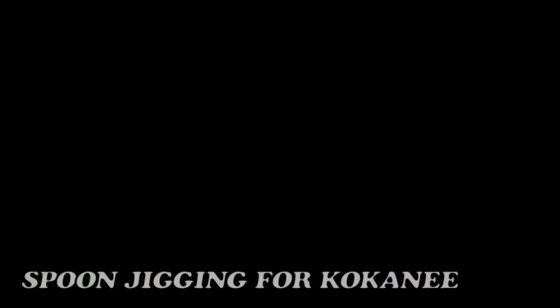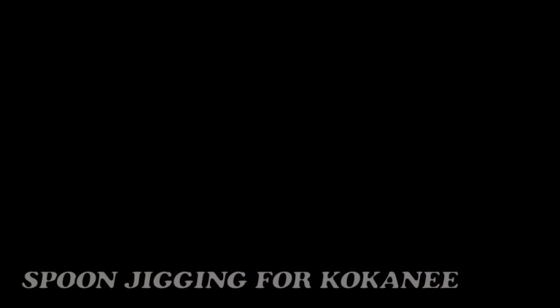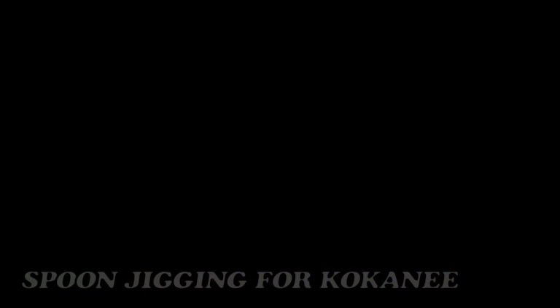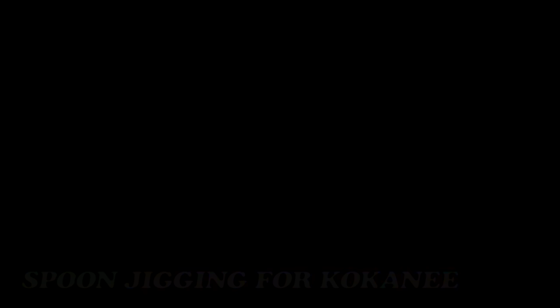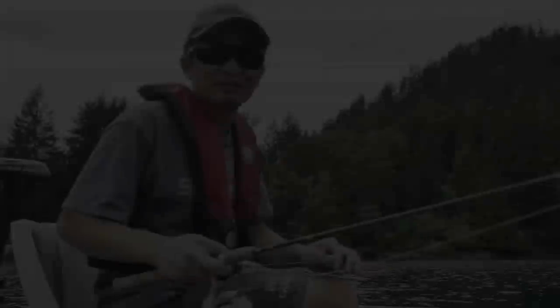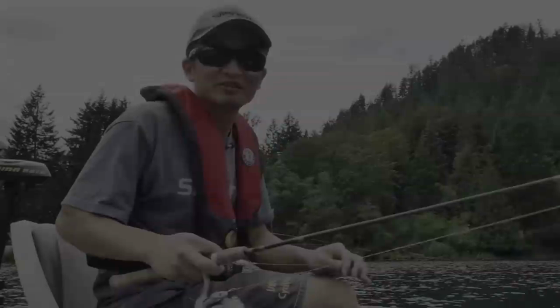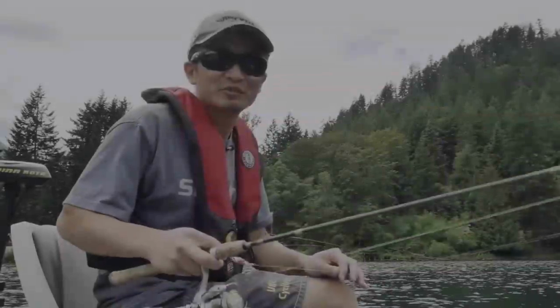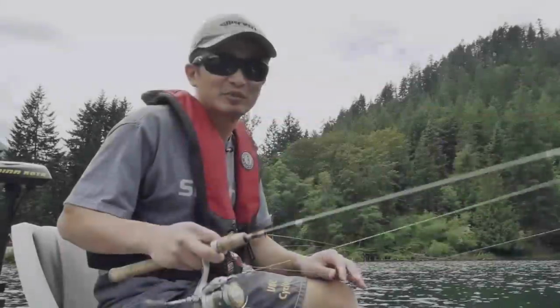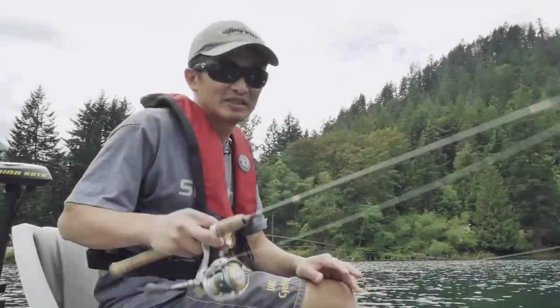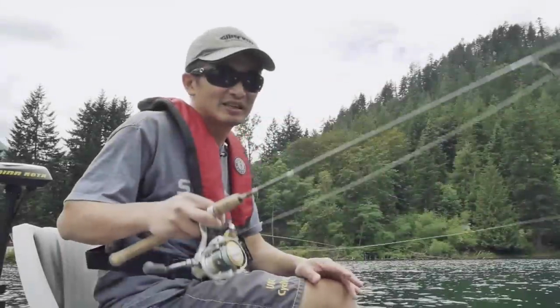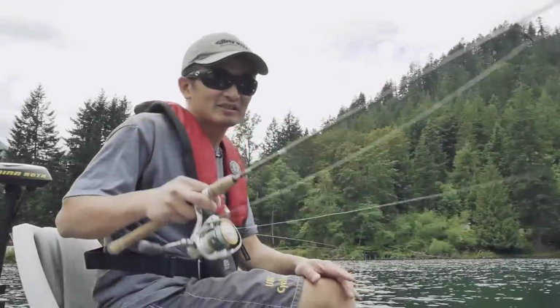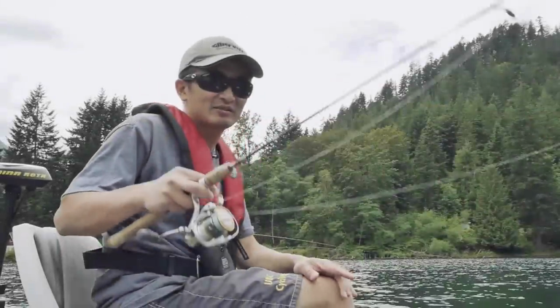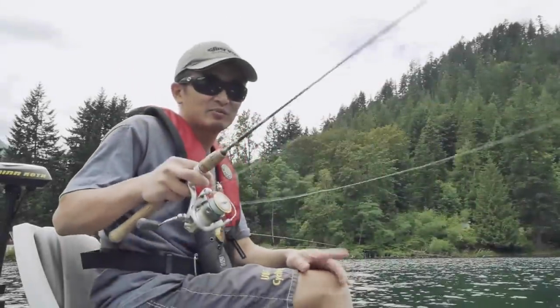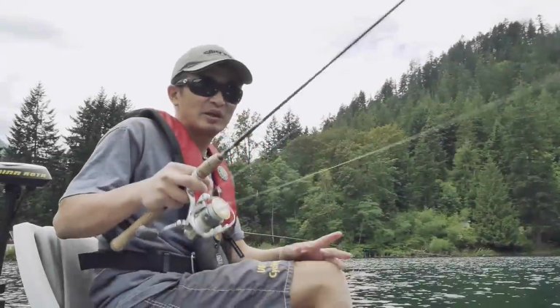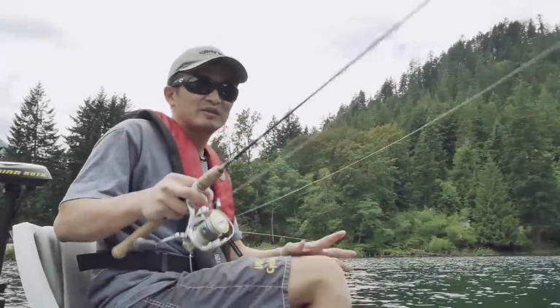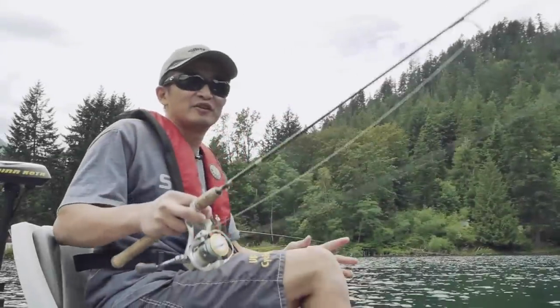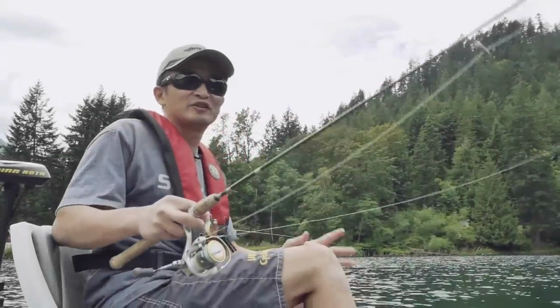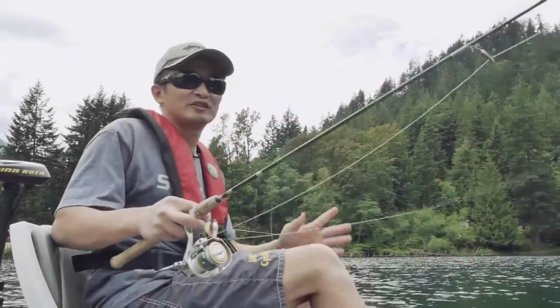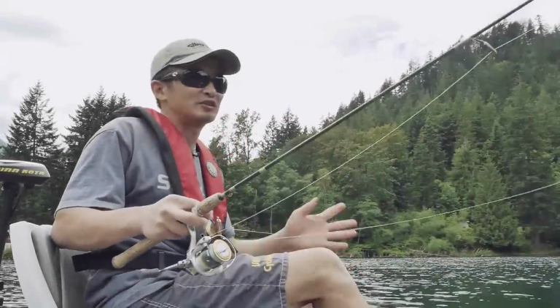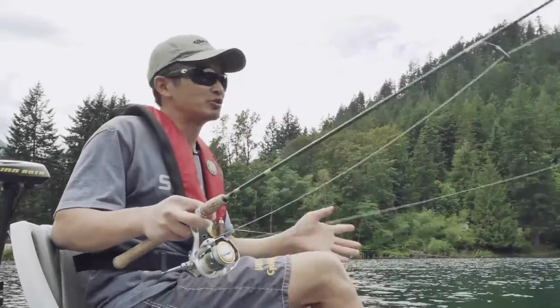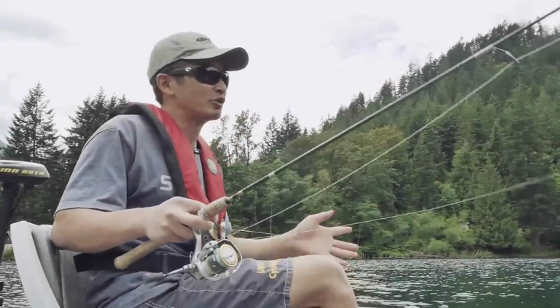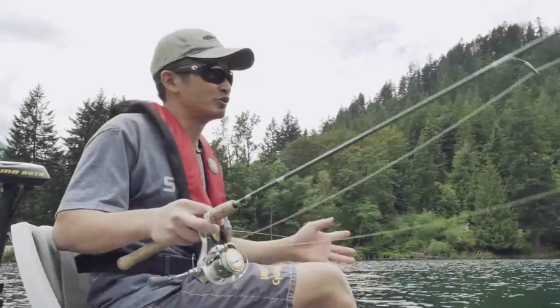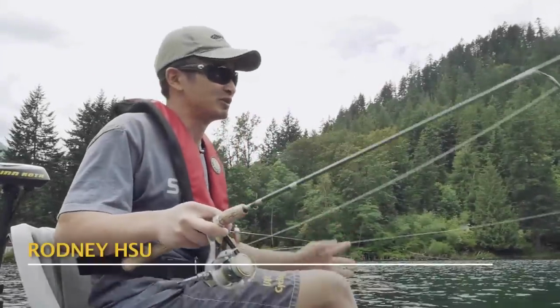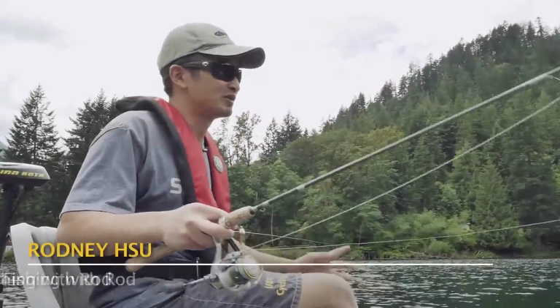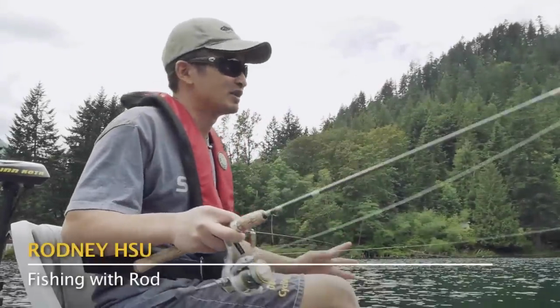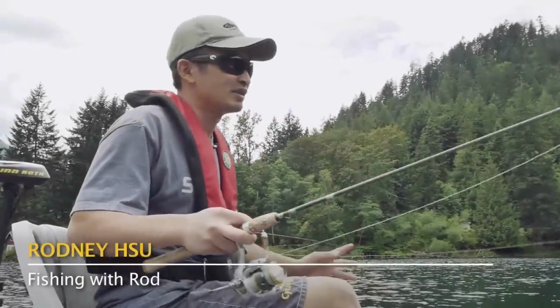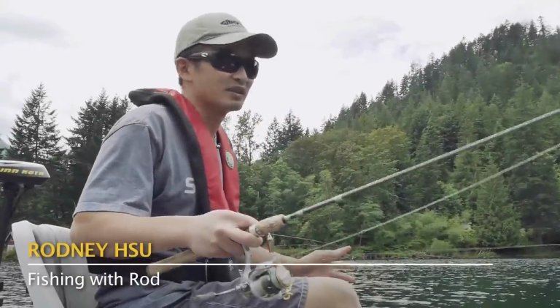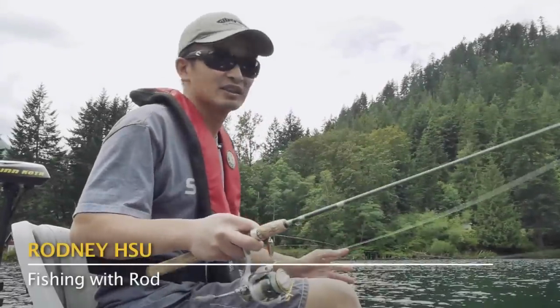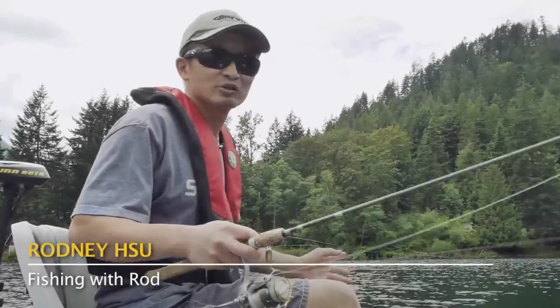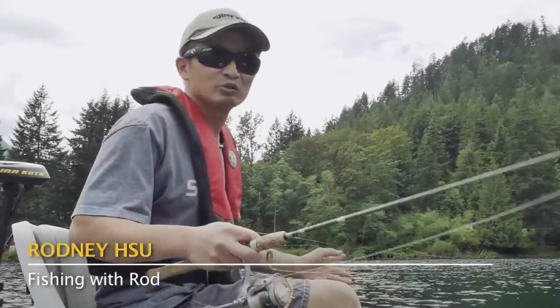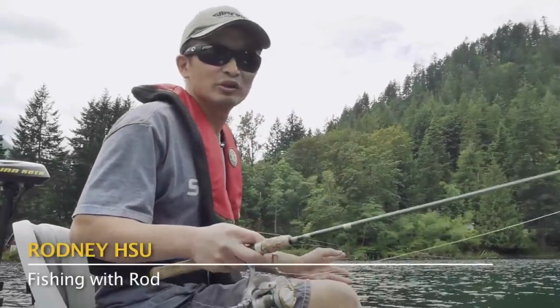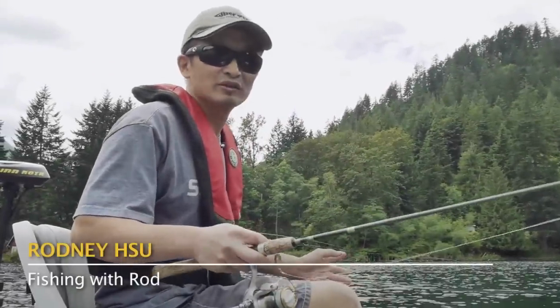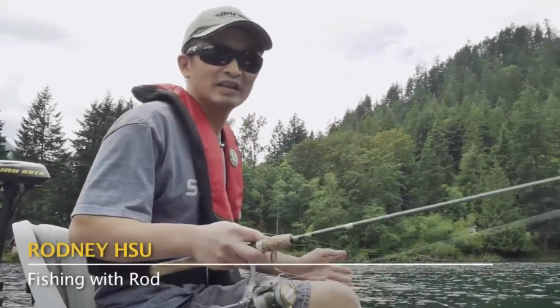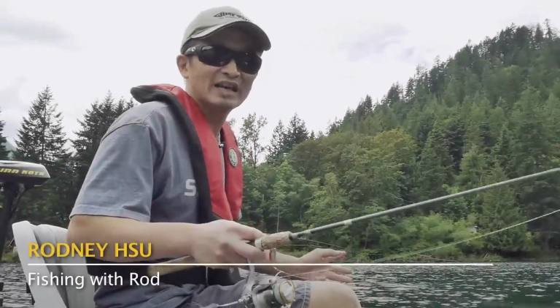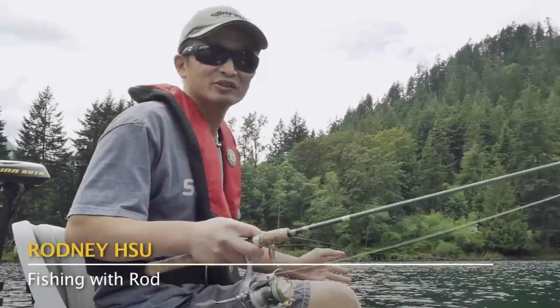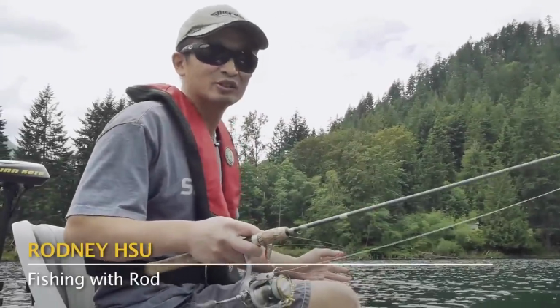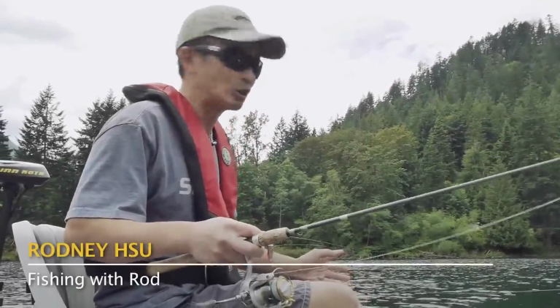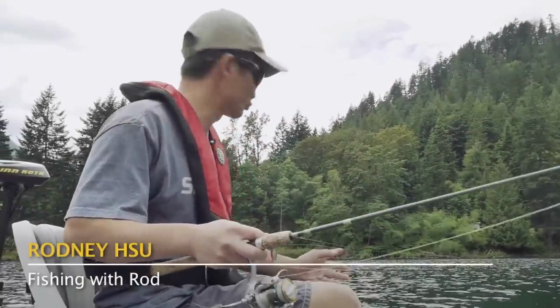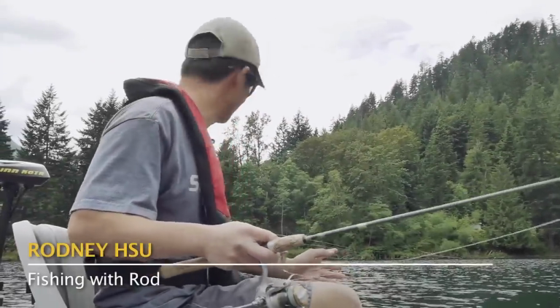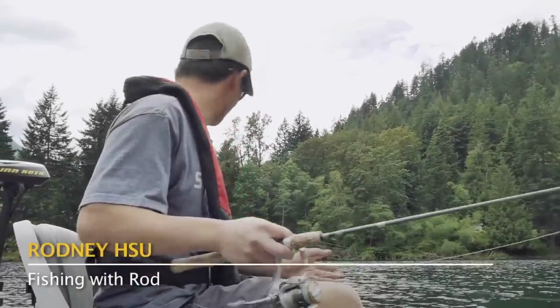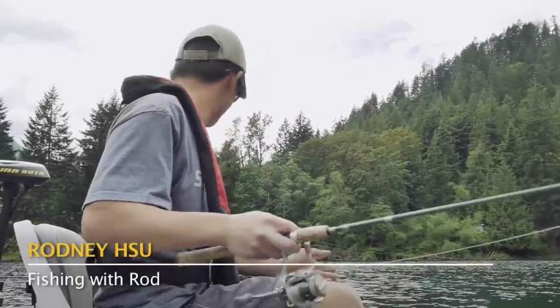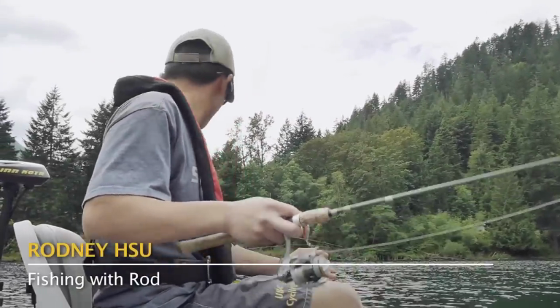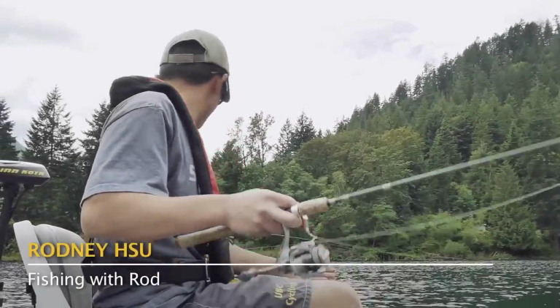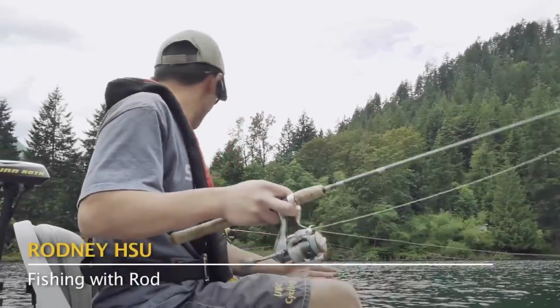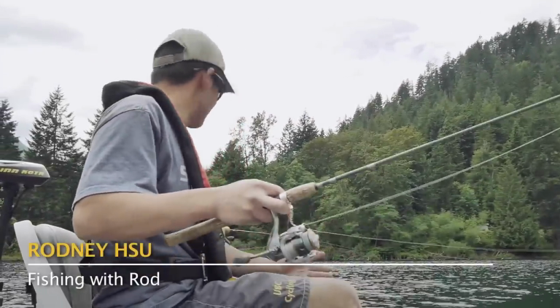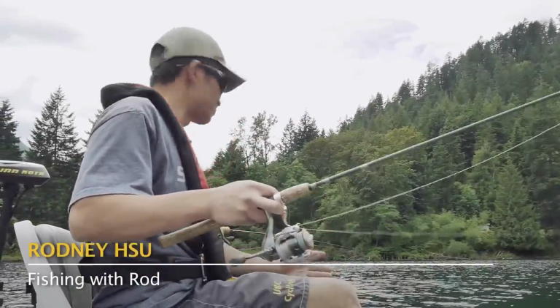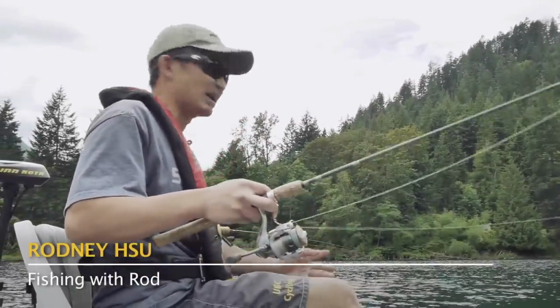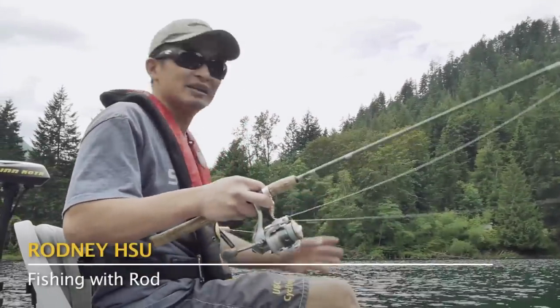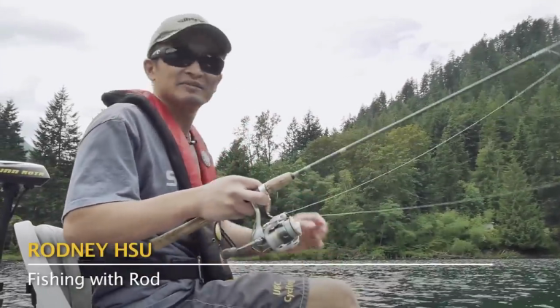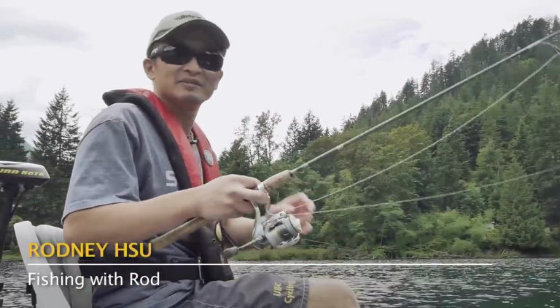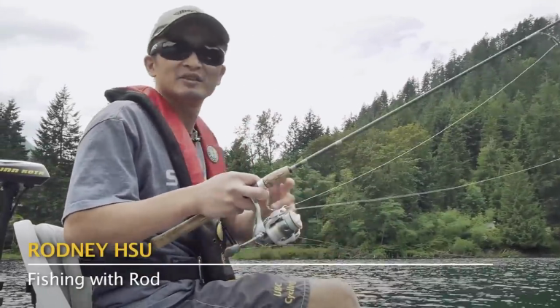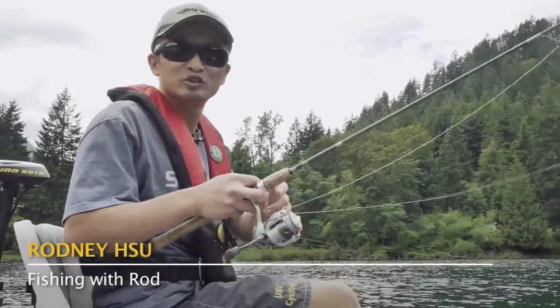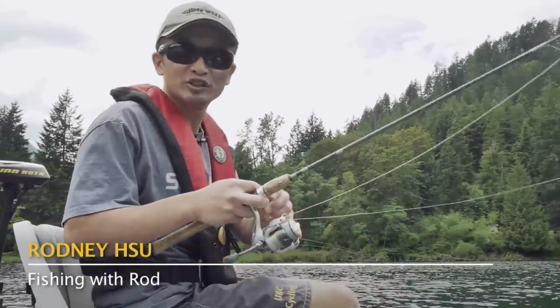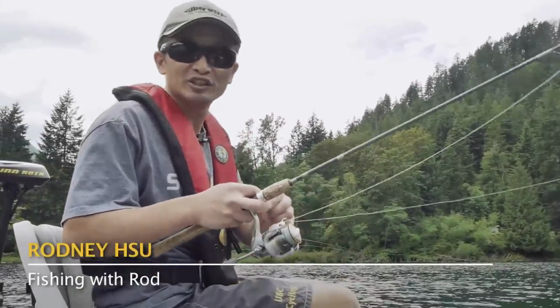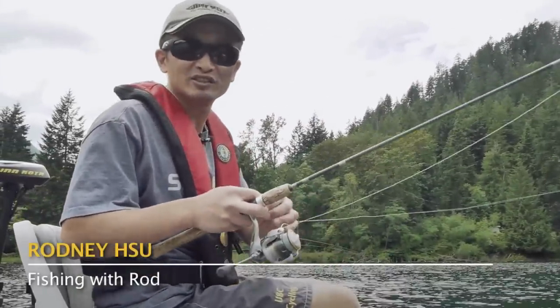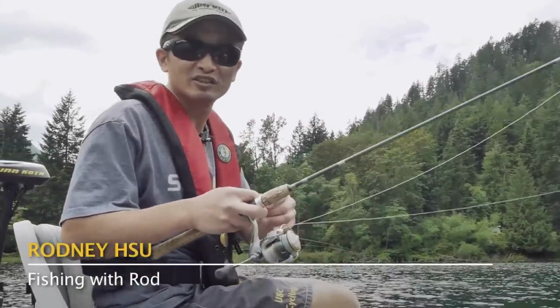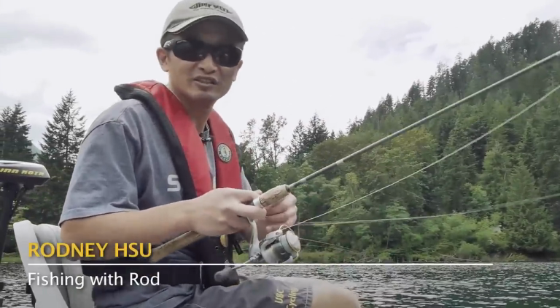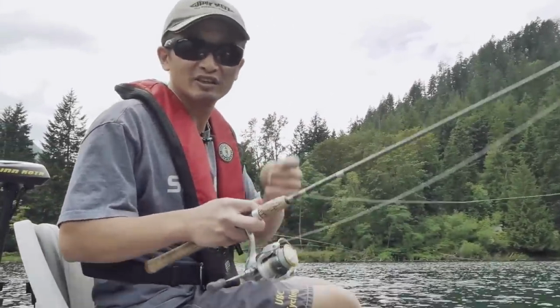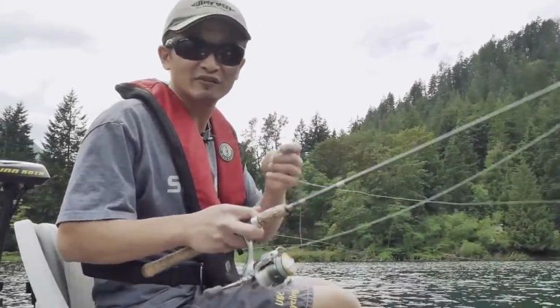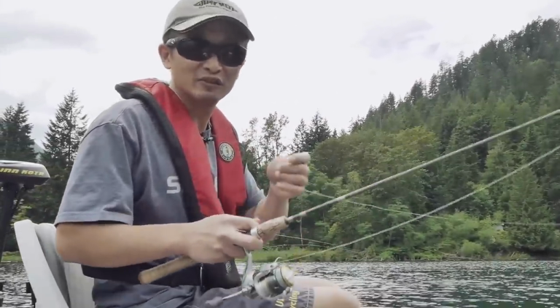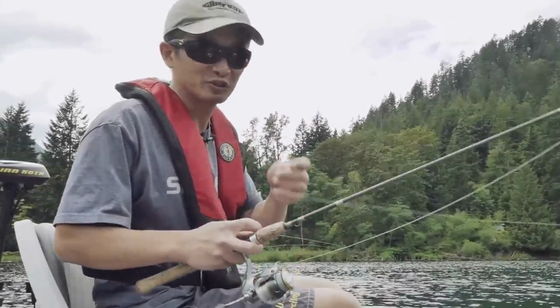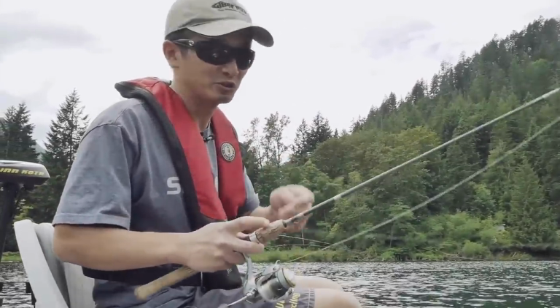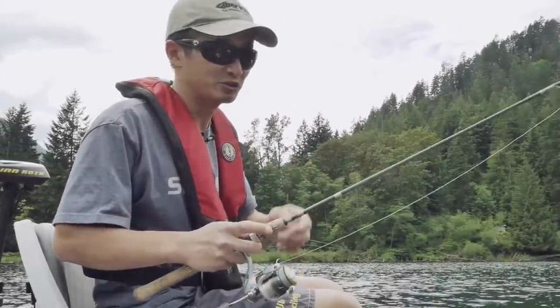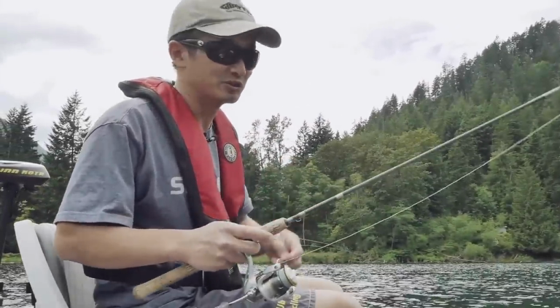Hey everyone, so besides bait fishing and trolling, another good way of catching kokanee is by jigging an artificial lure.